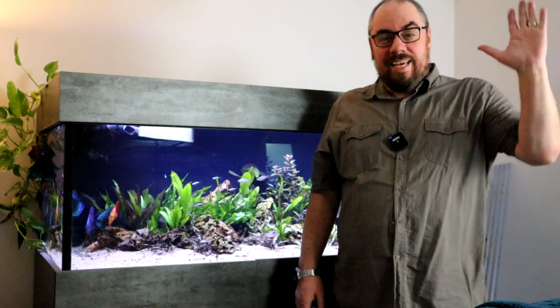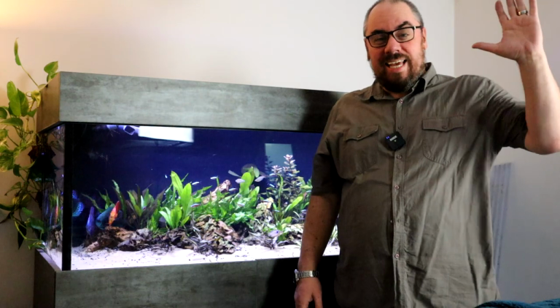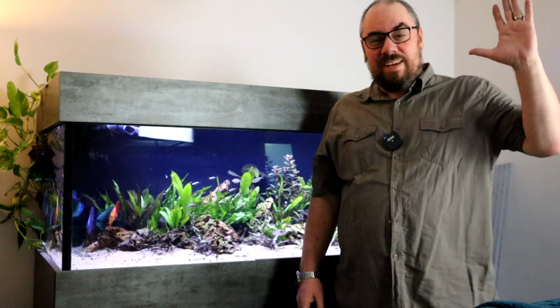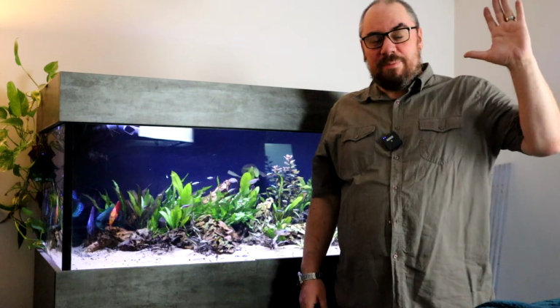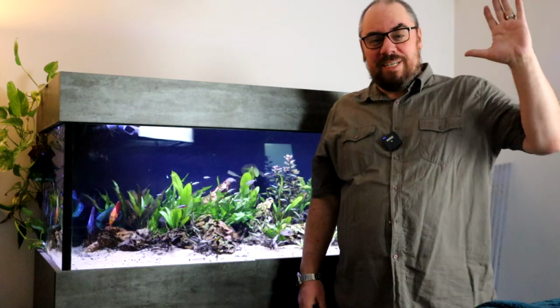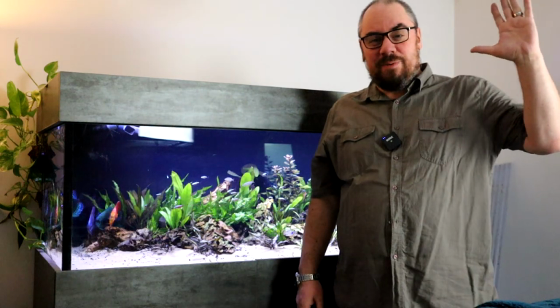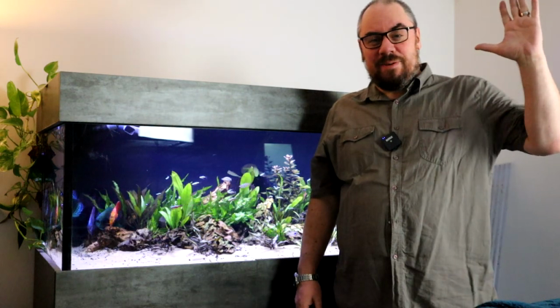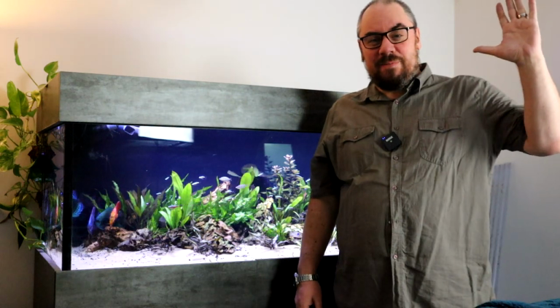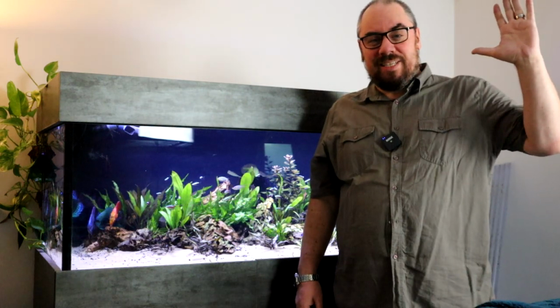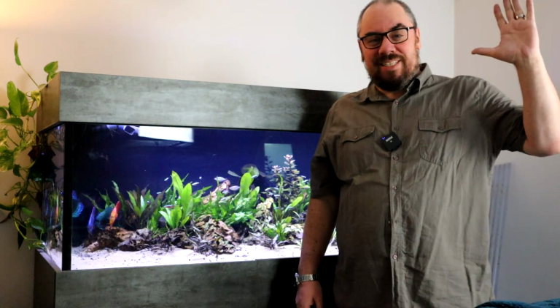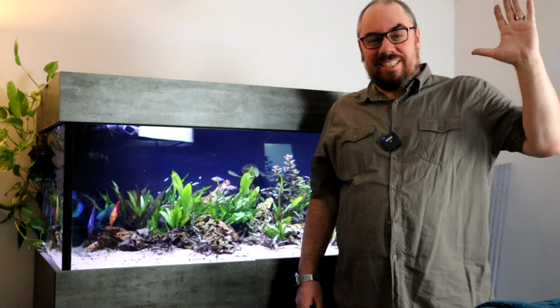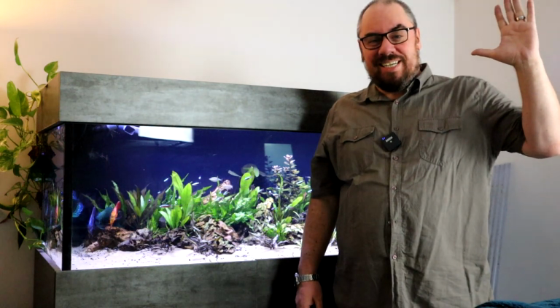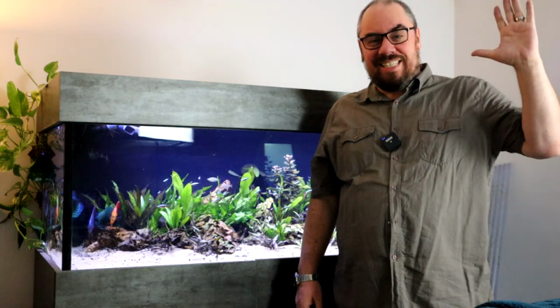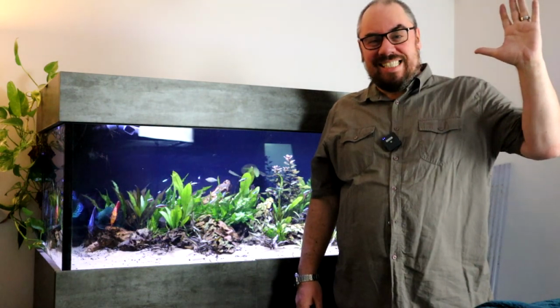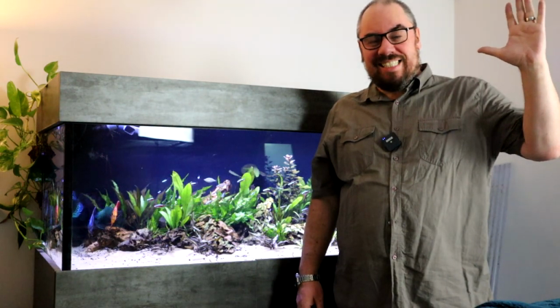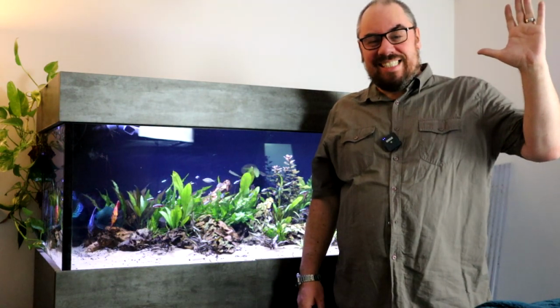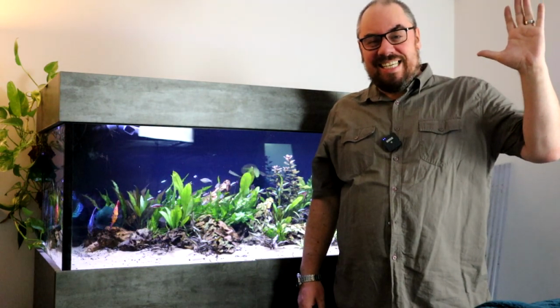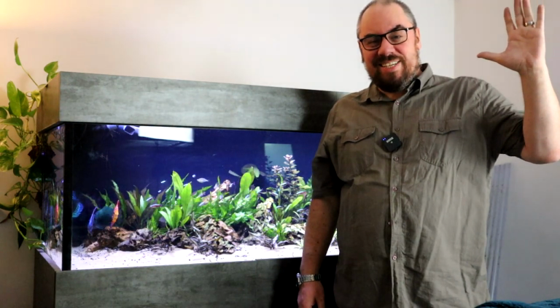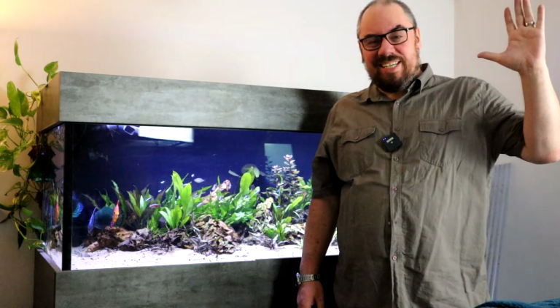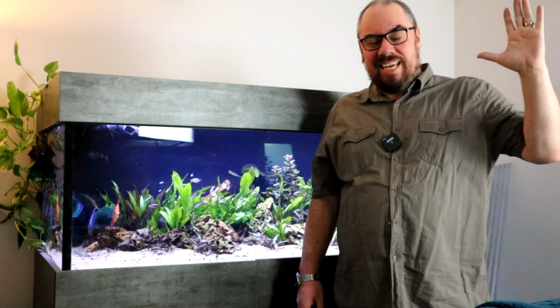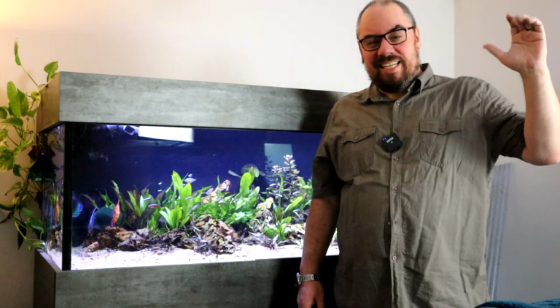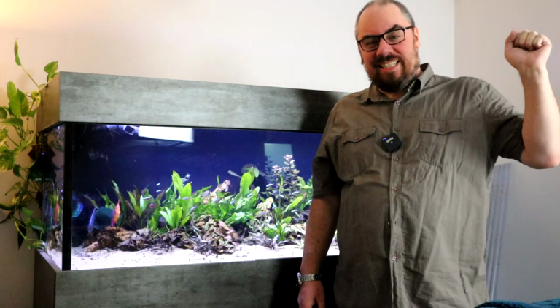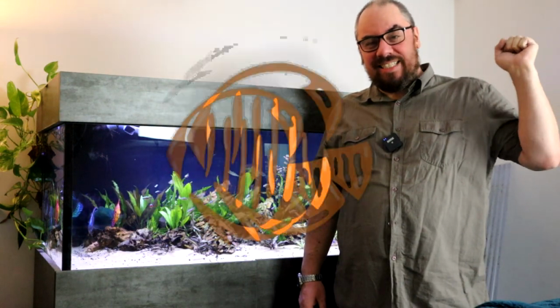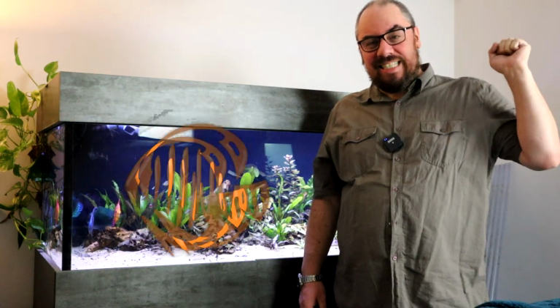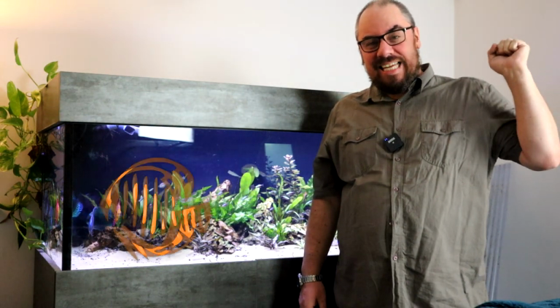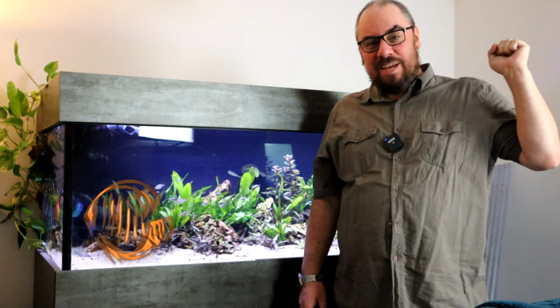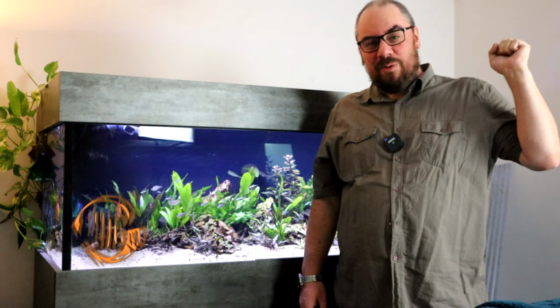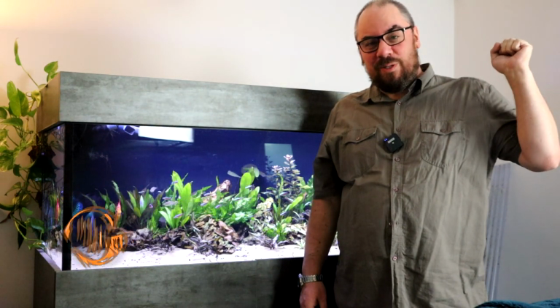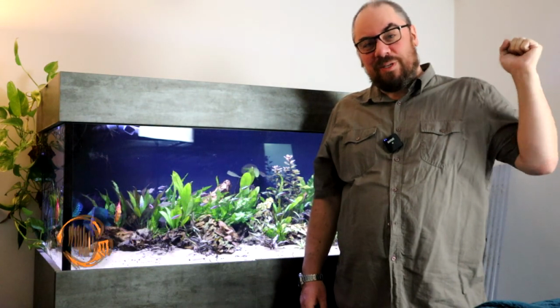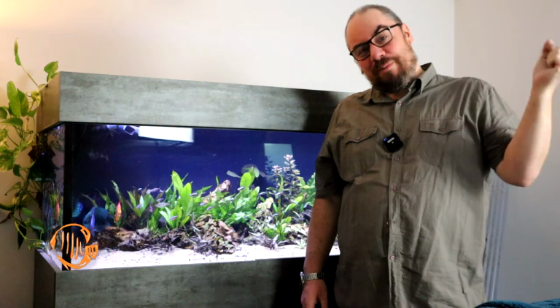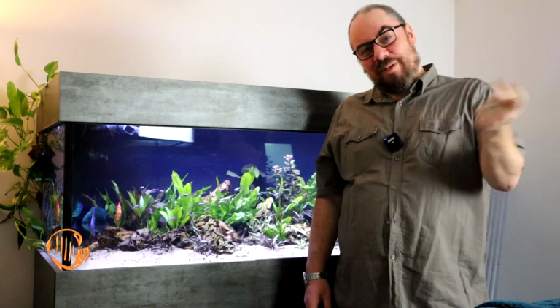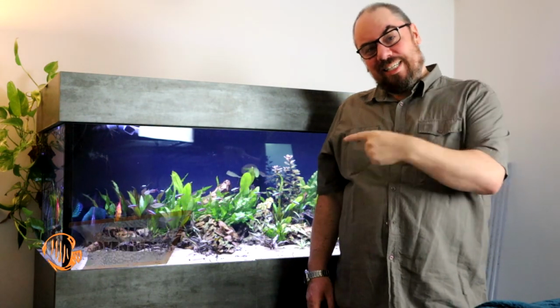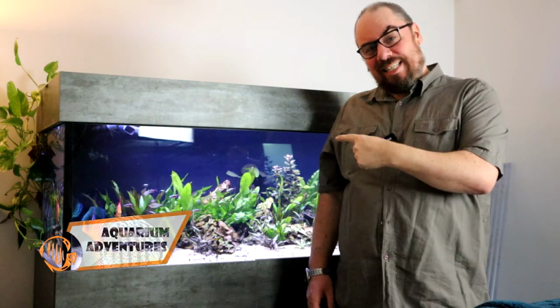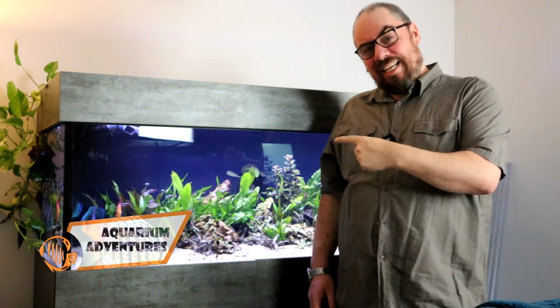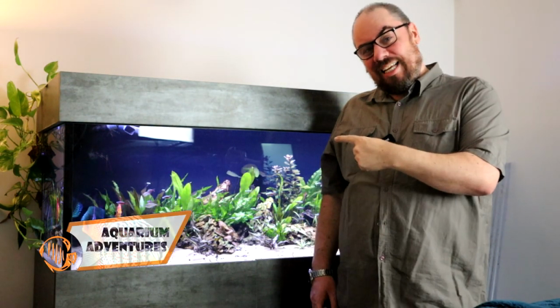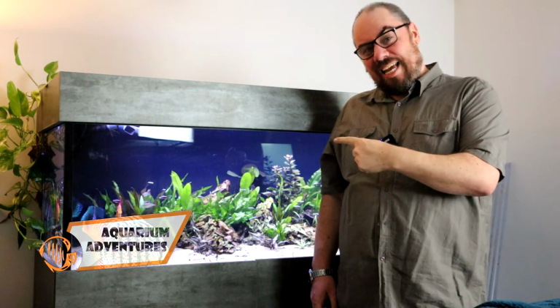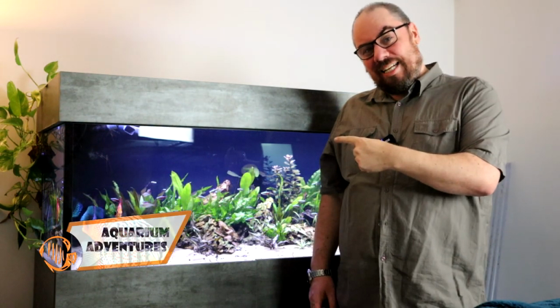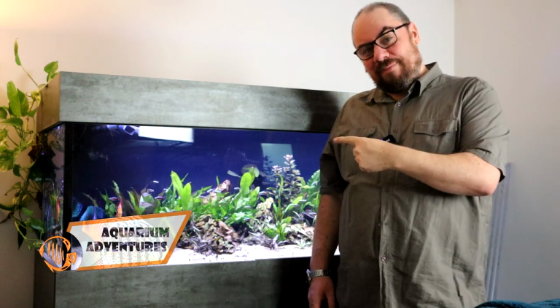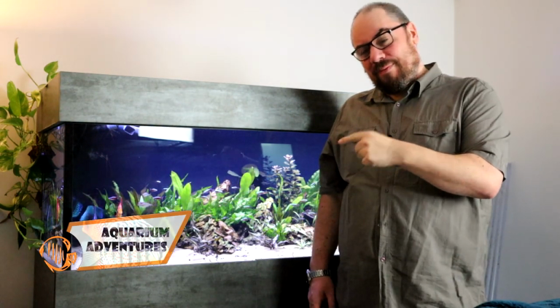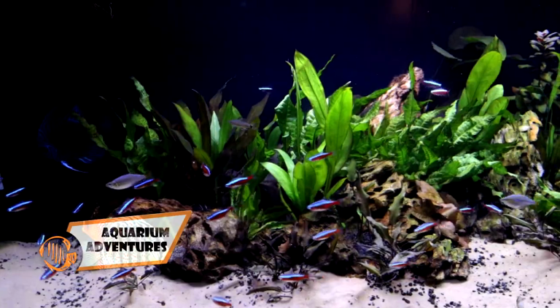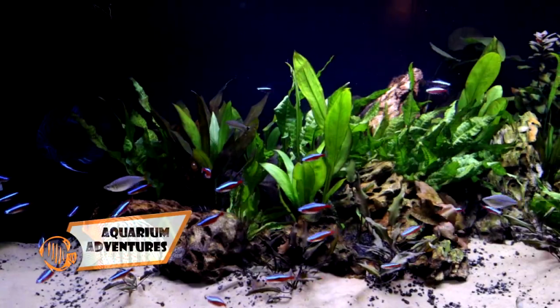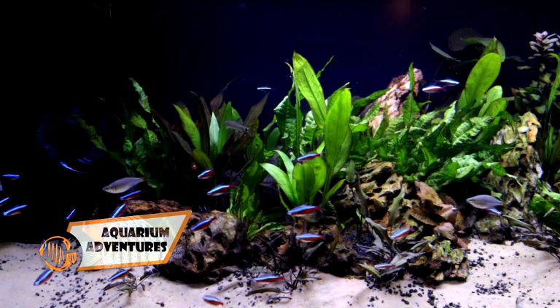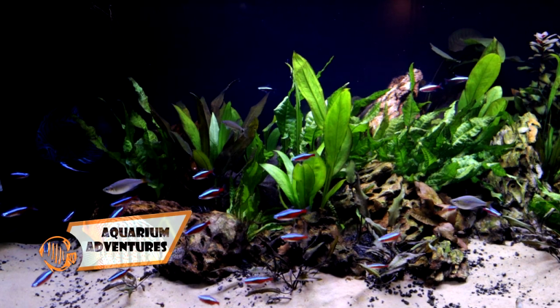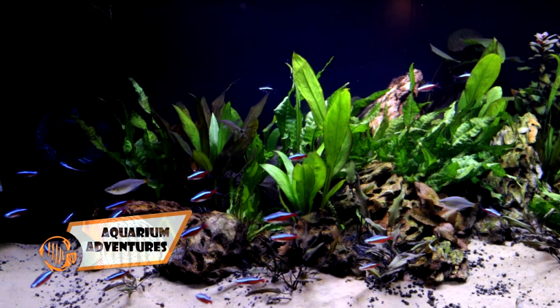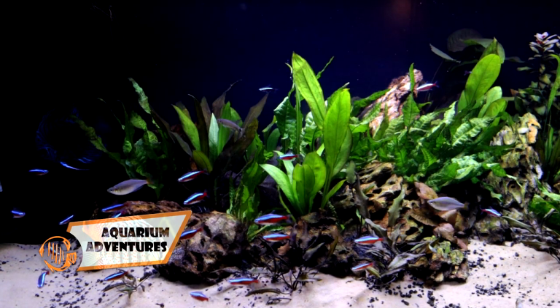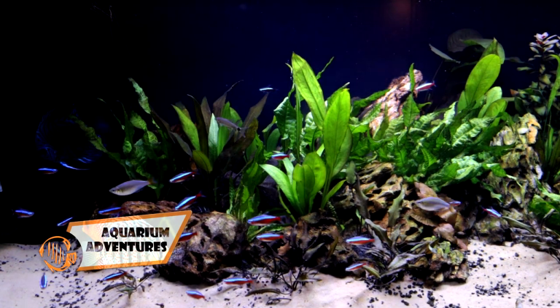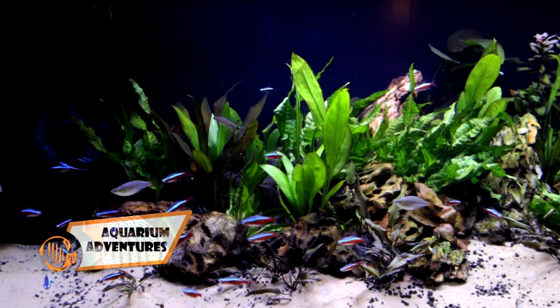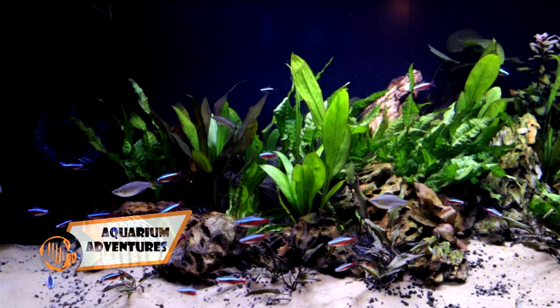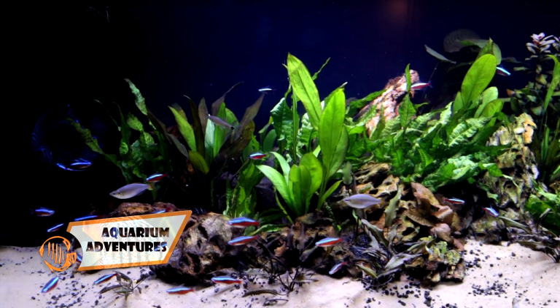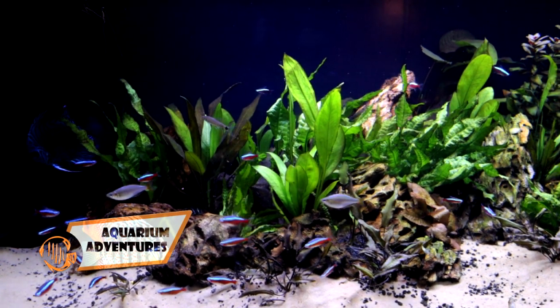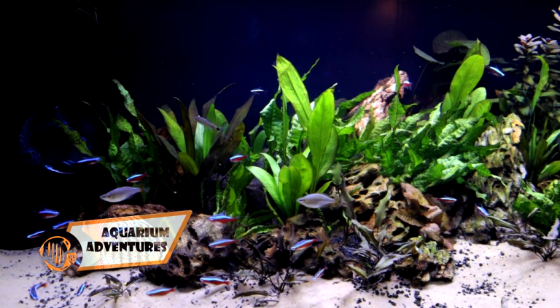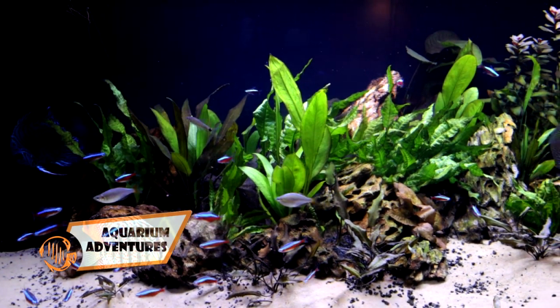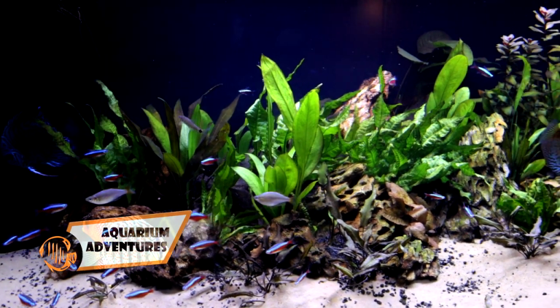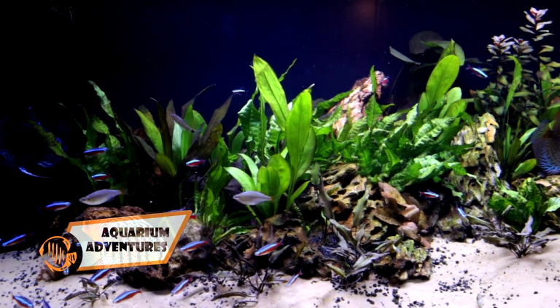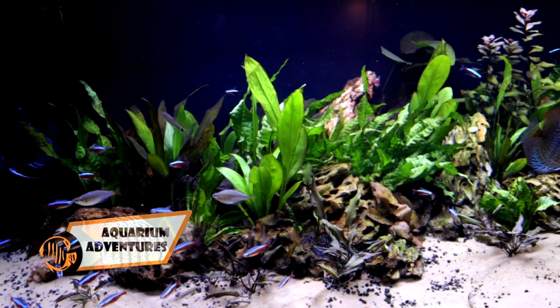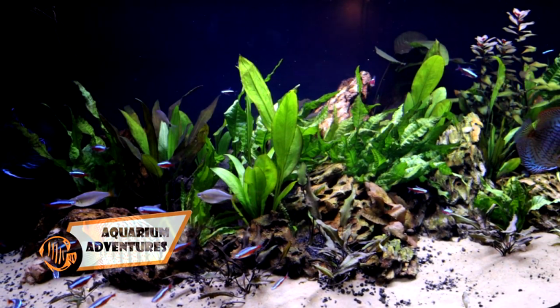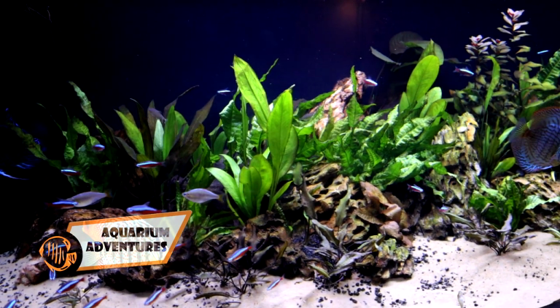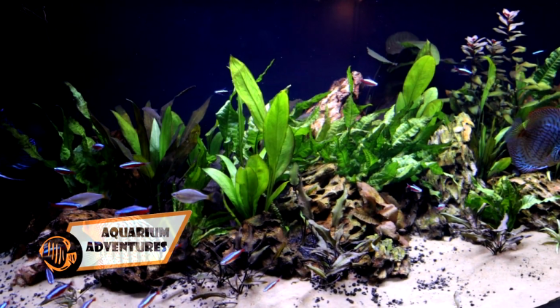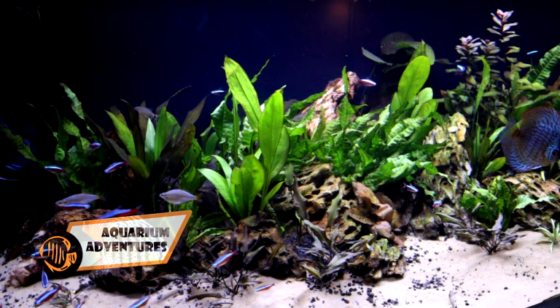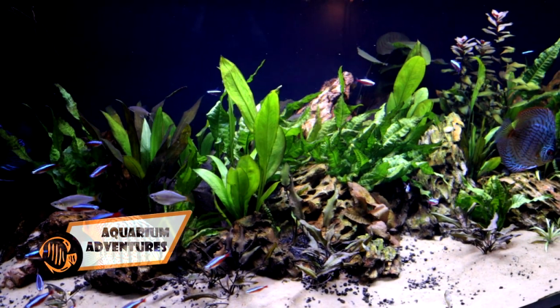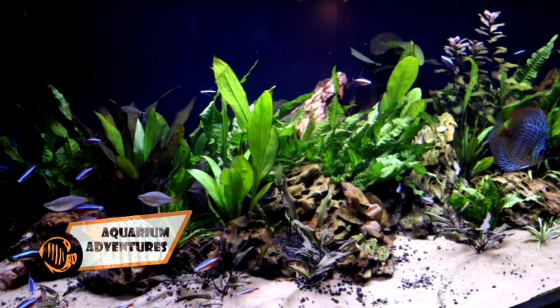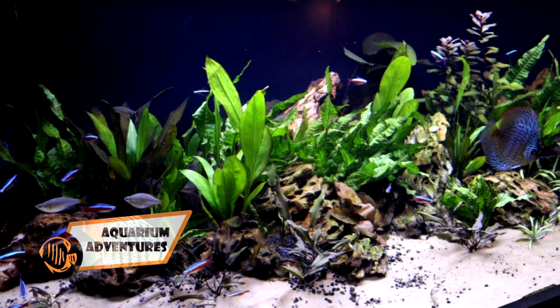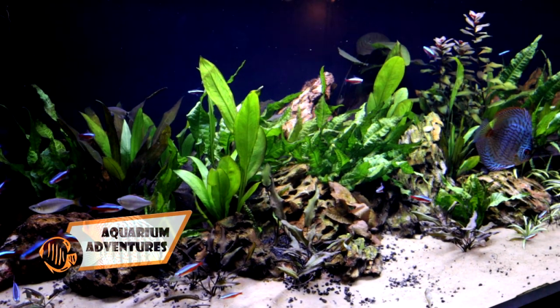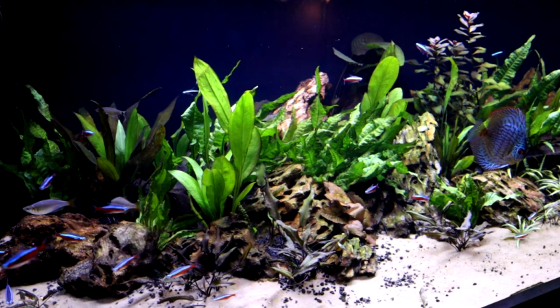Hey everybody, welcome back to the channel, nice to see you again. Today we're talking about this tank again. So this is my Discus tank, it's in my living room.